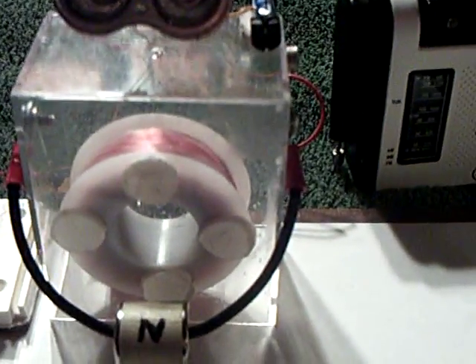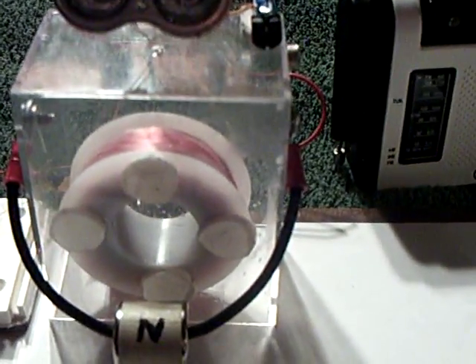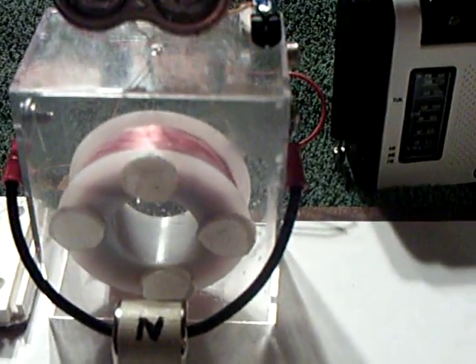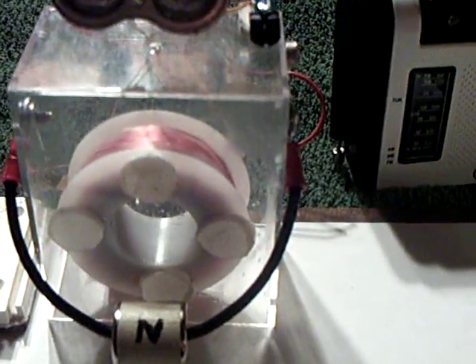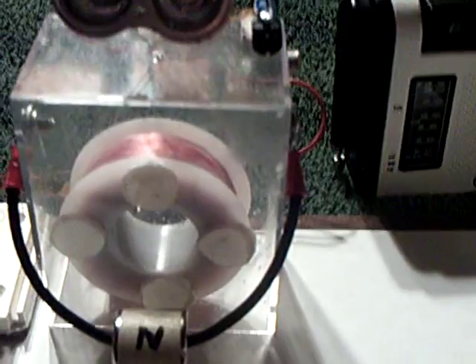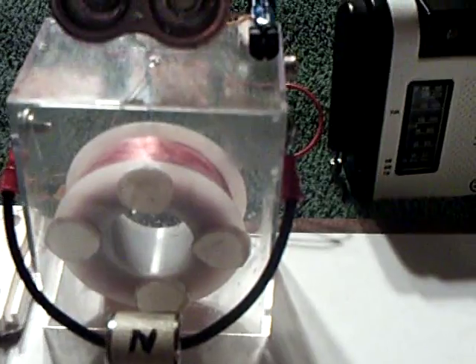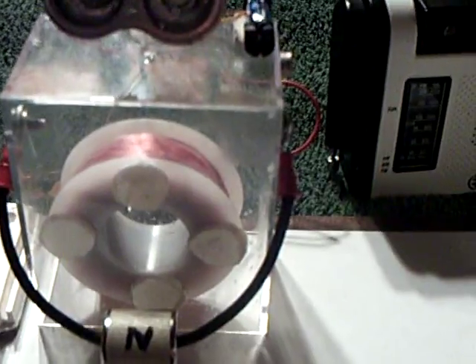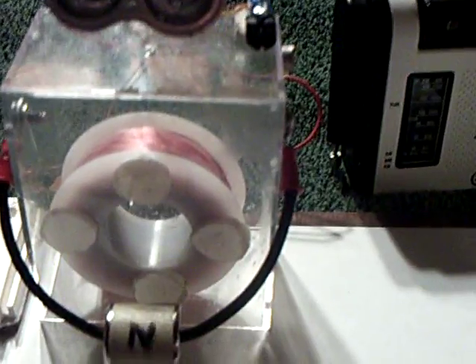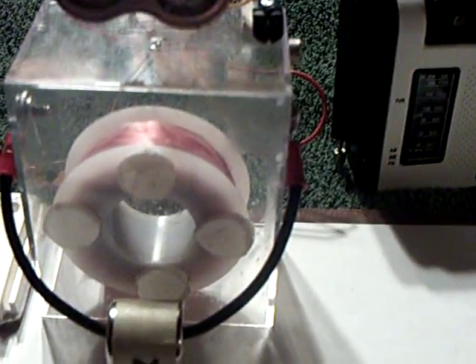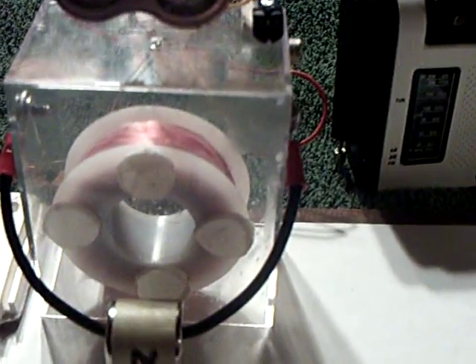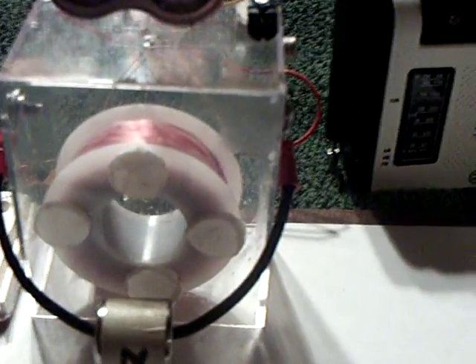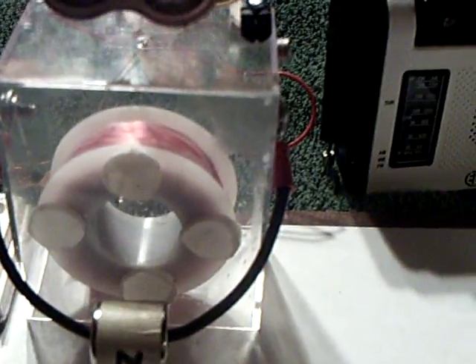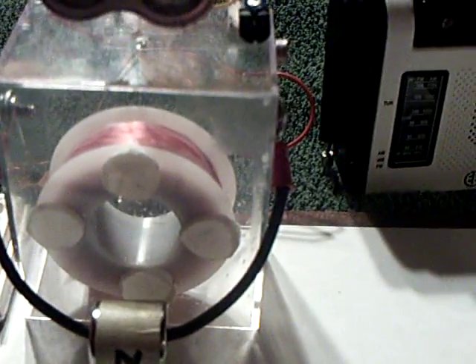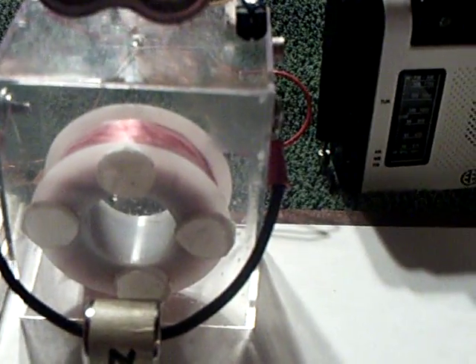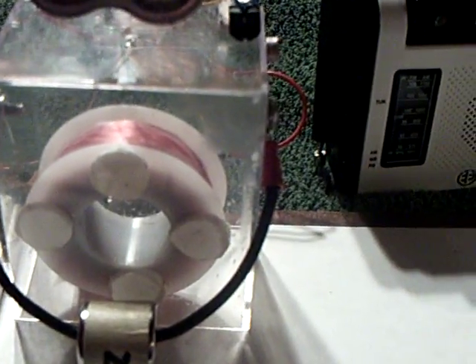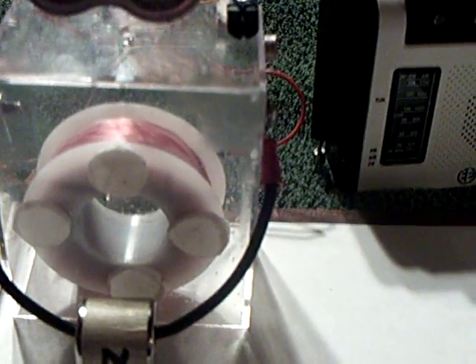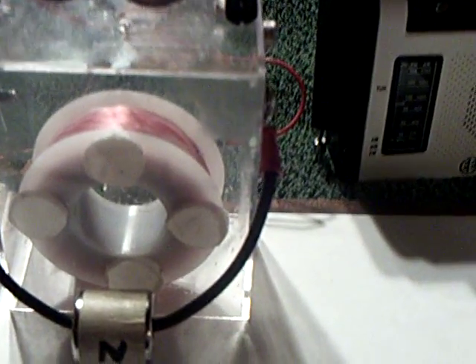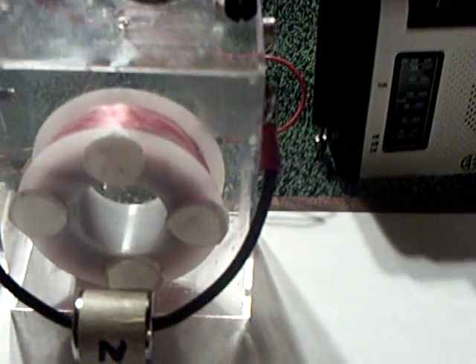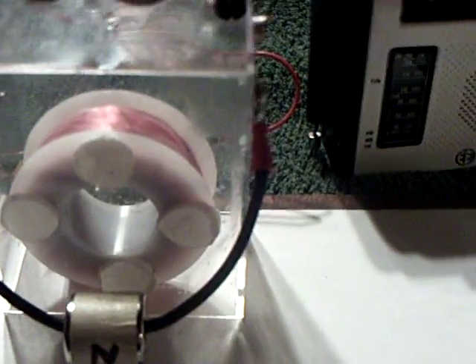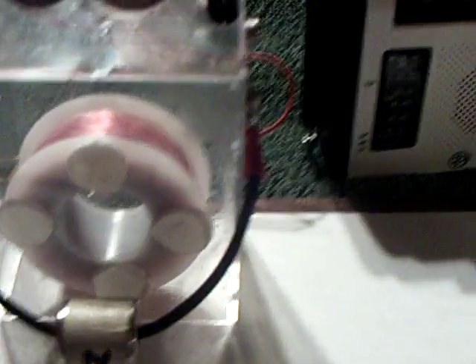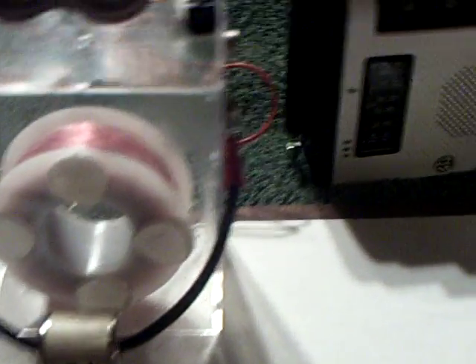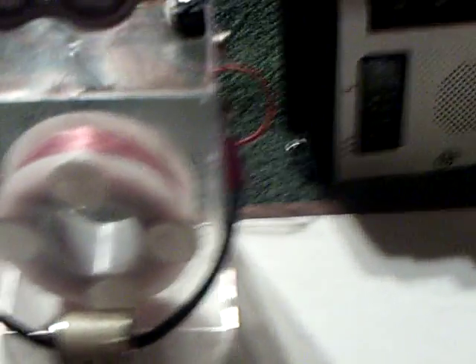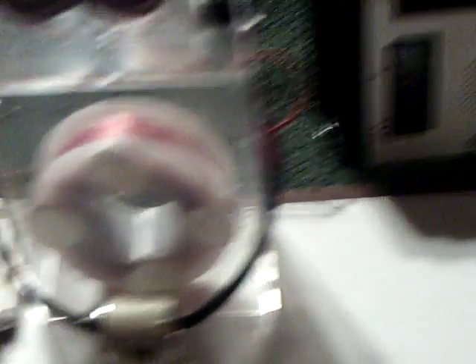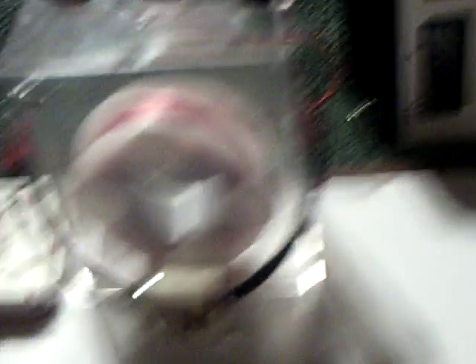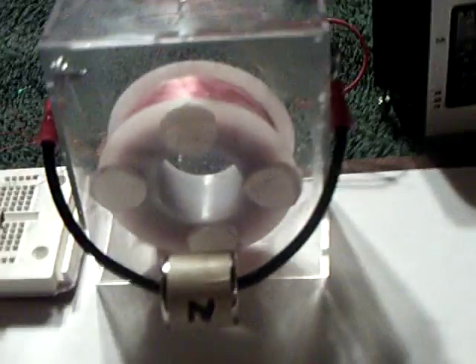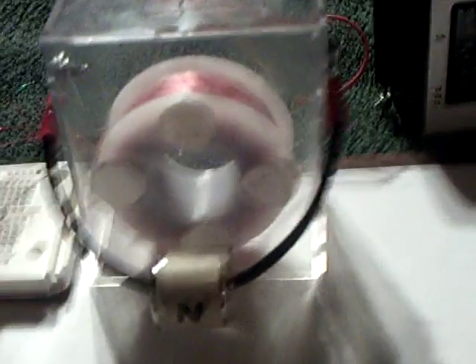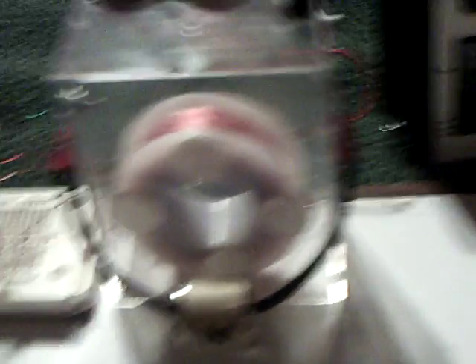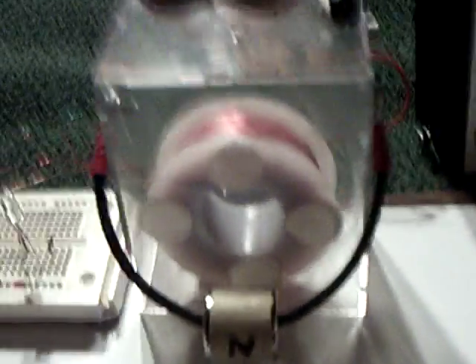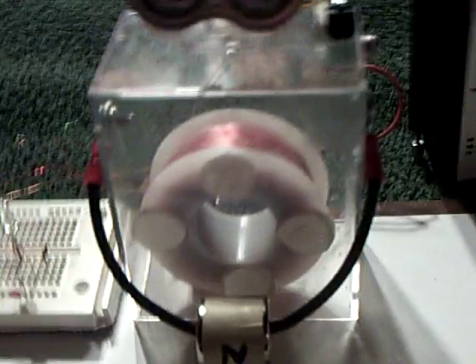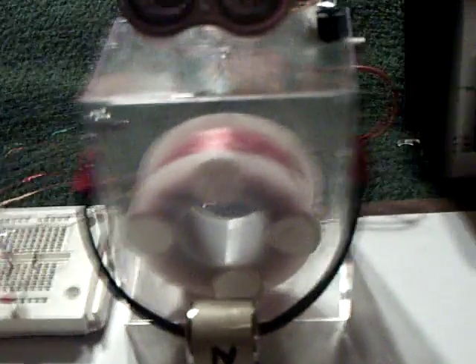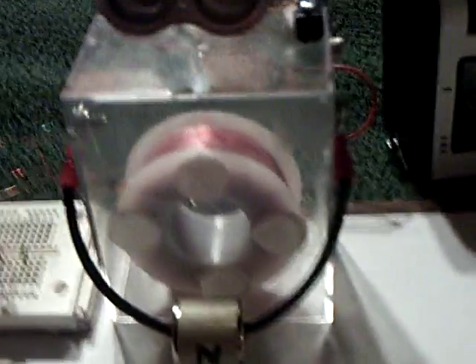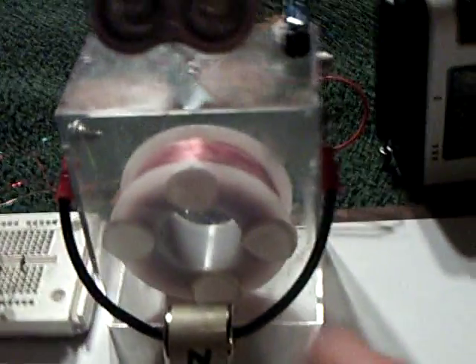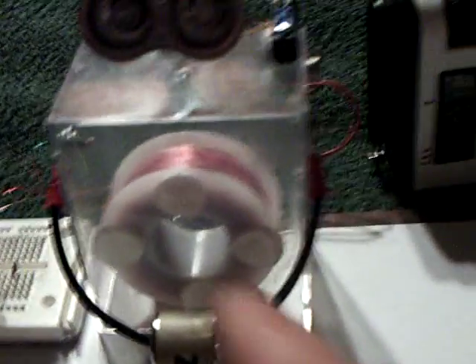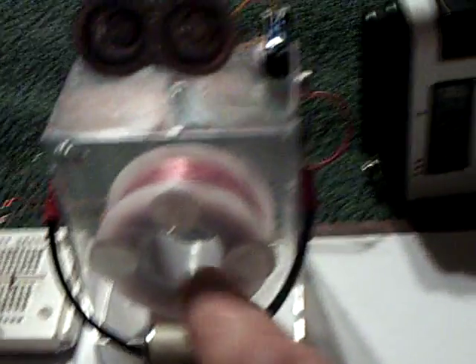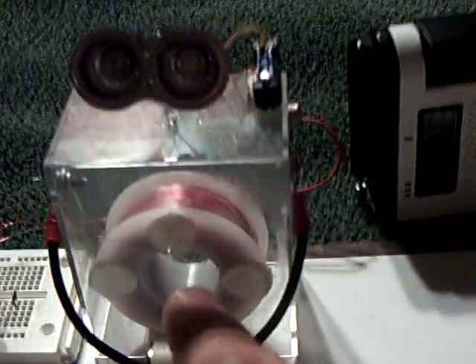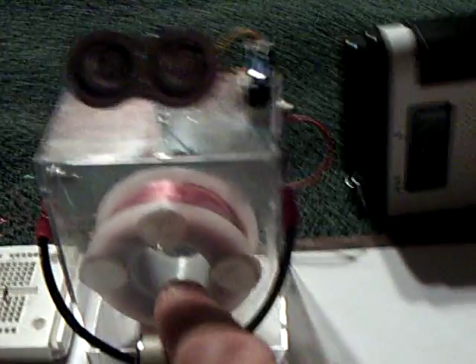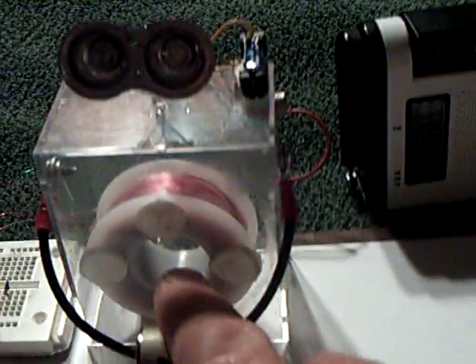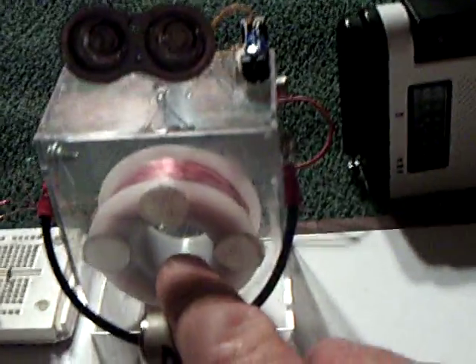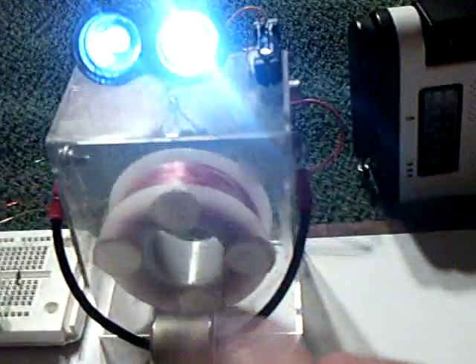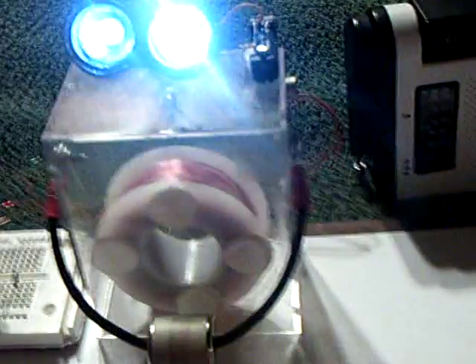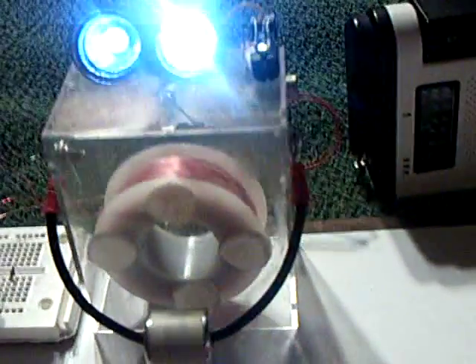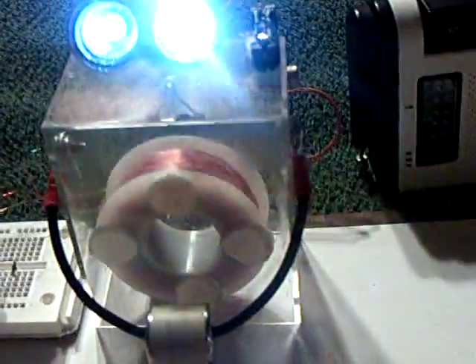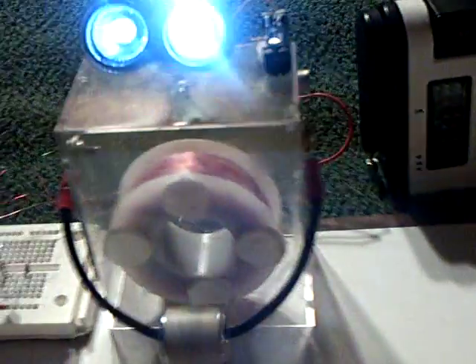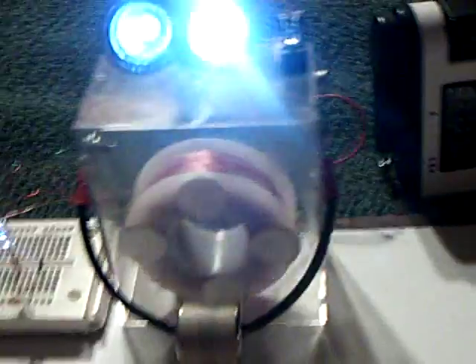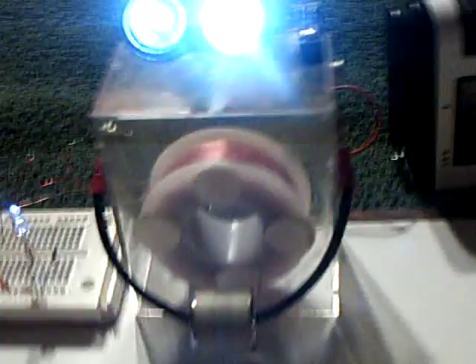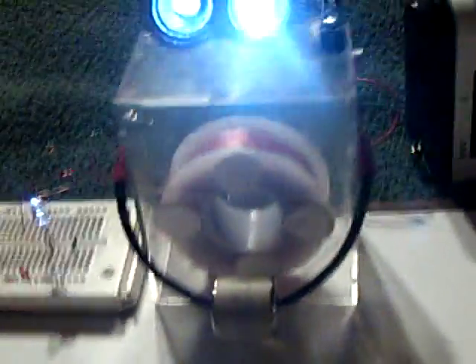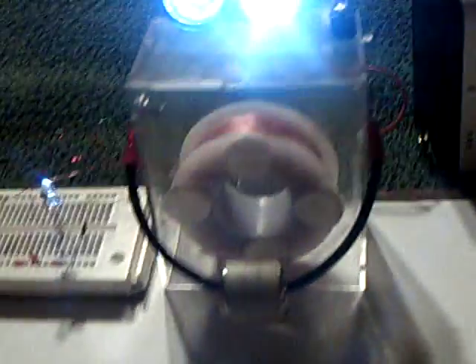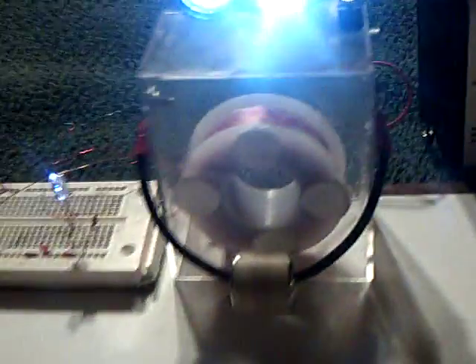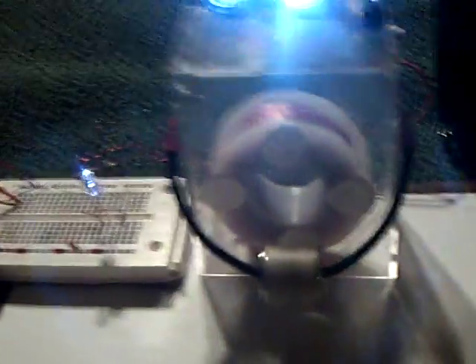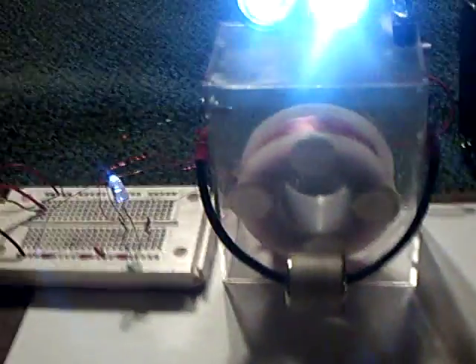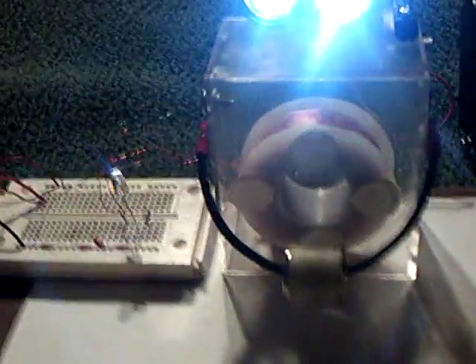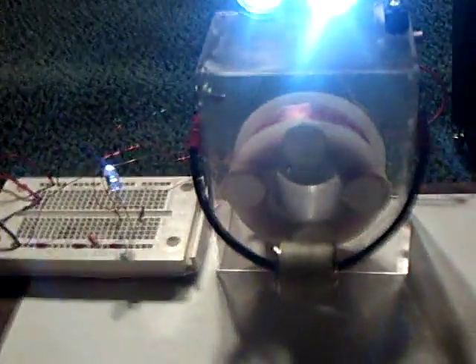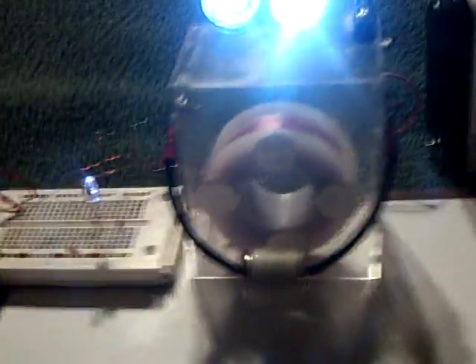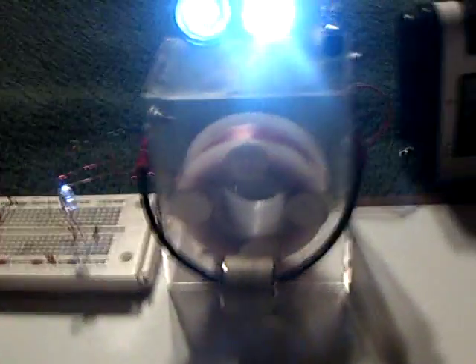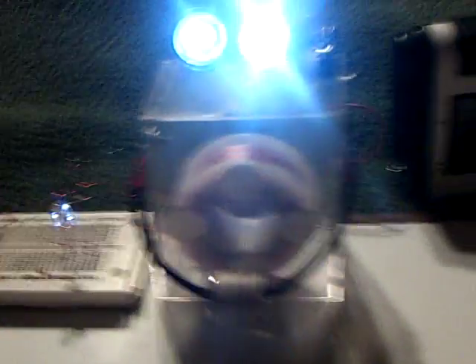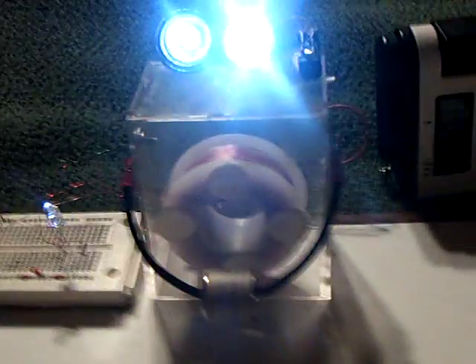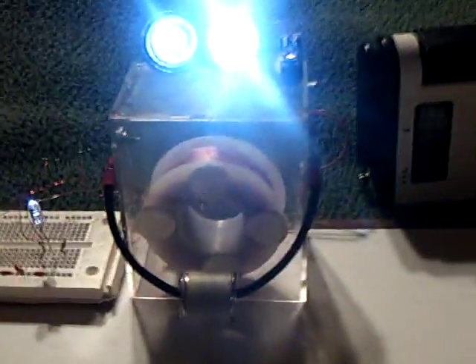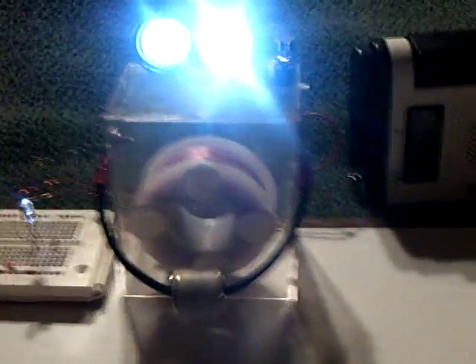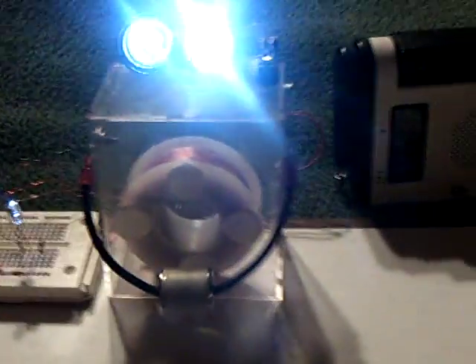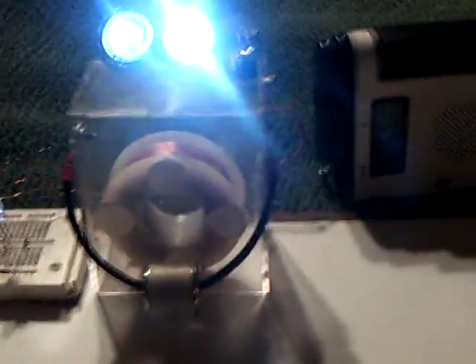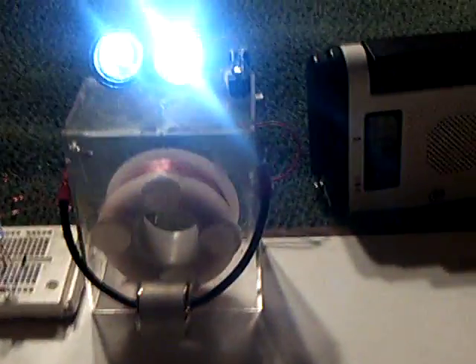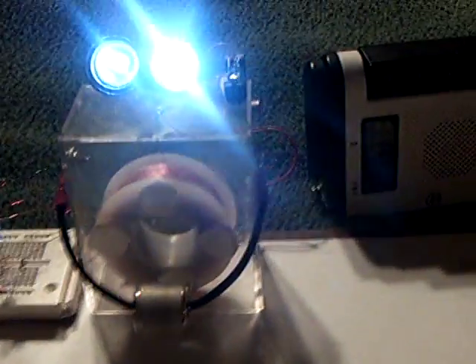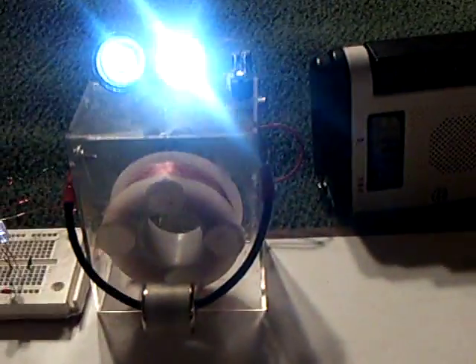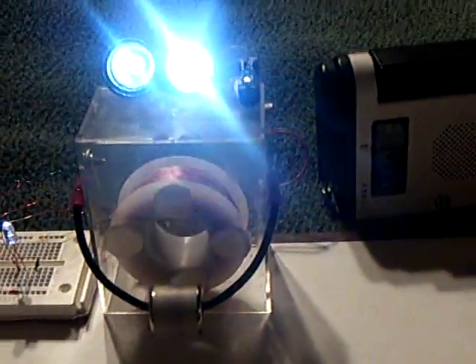Let me plug this in and spin it up. And there it goes.